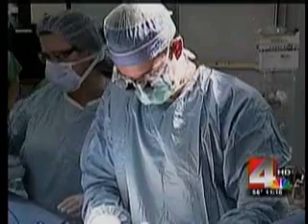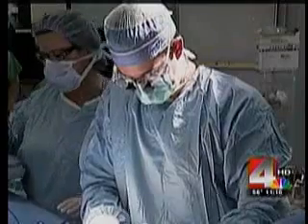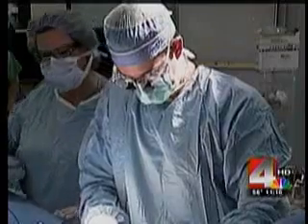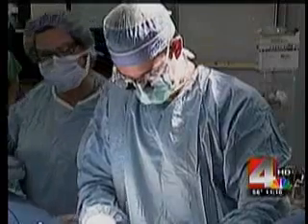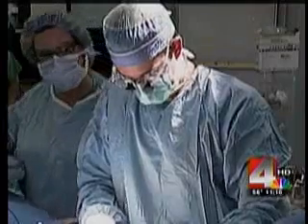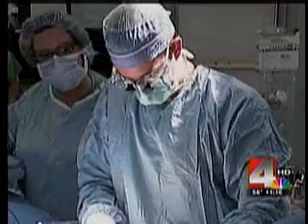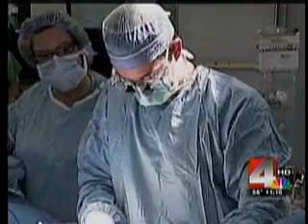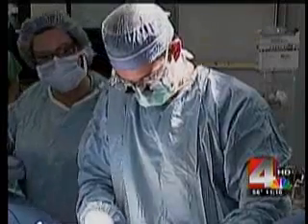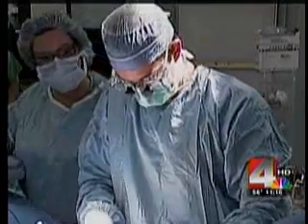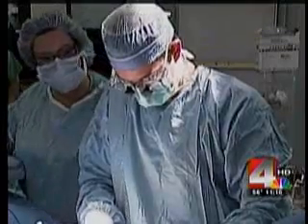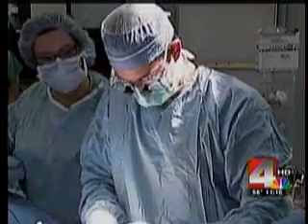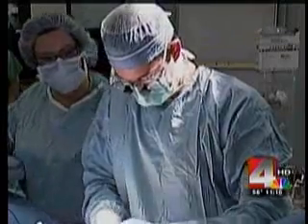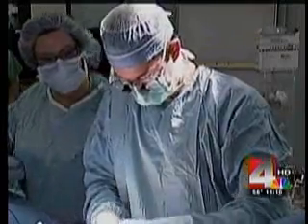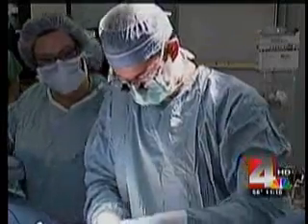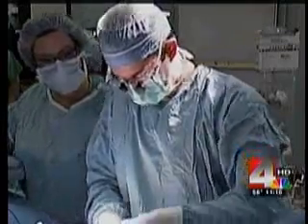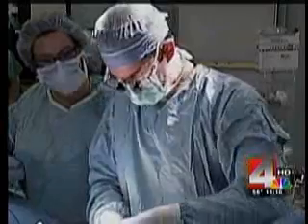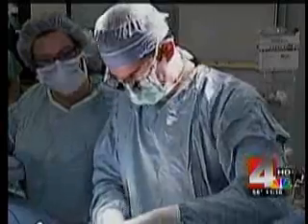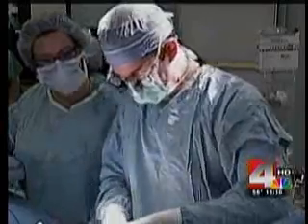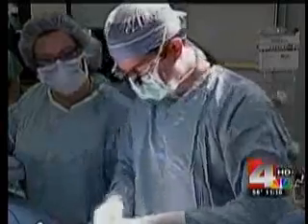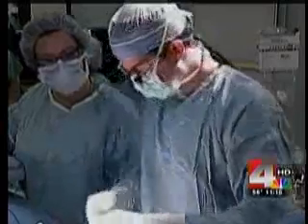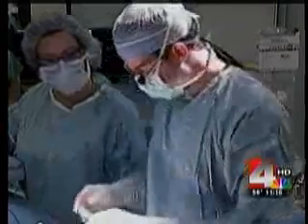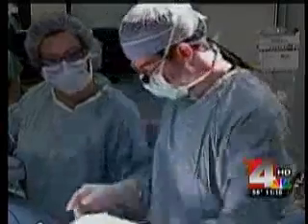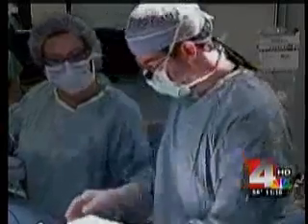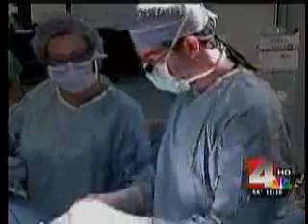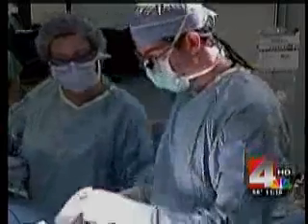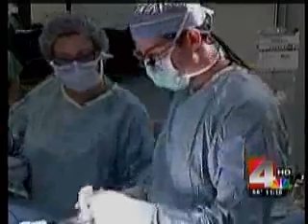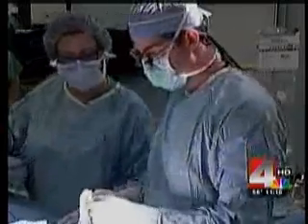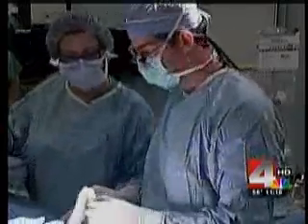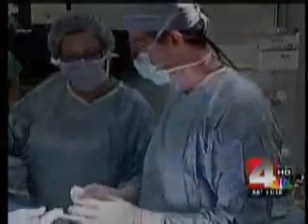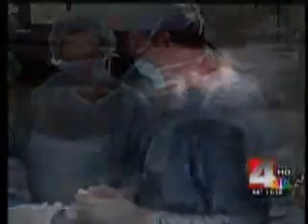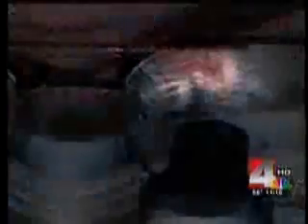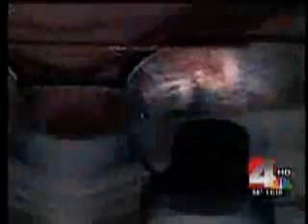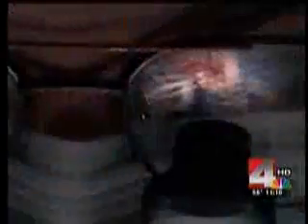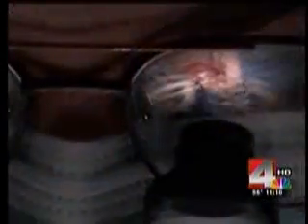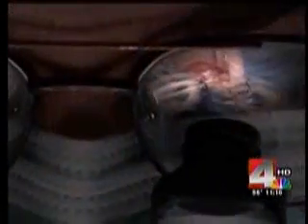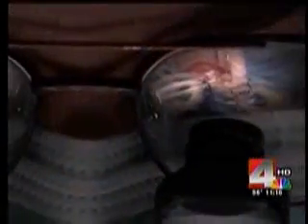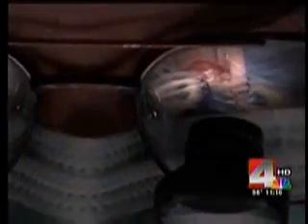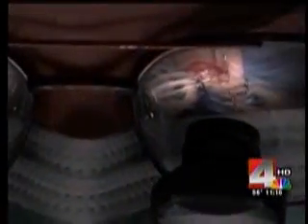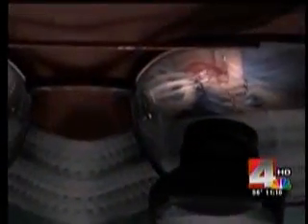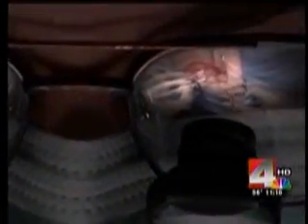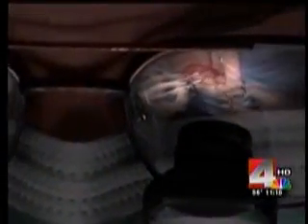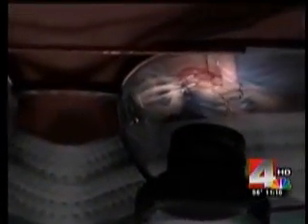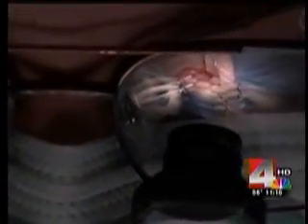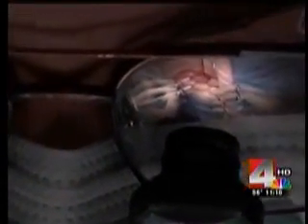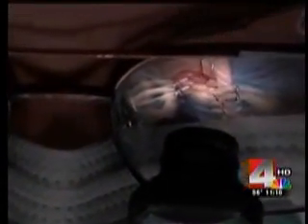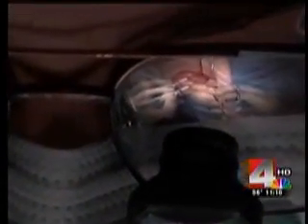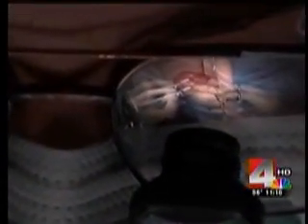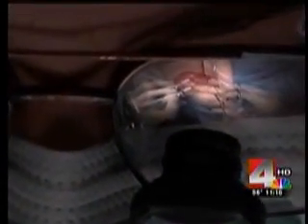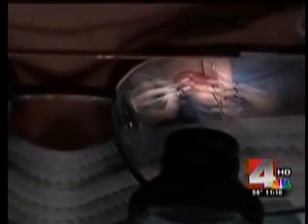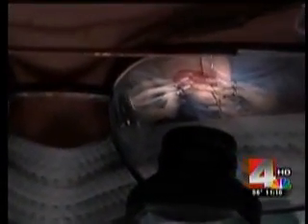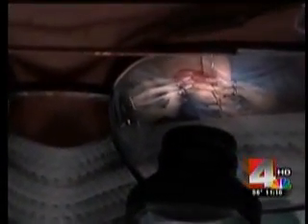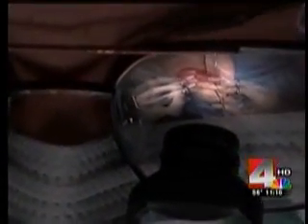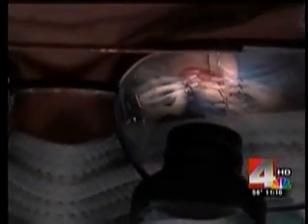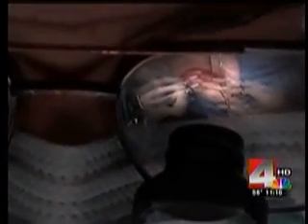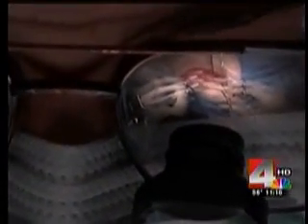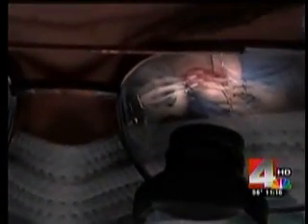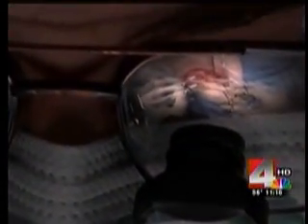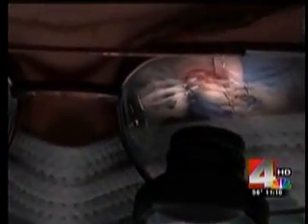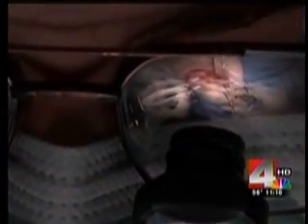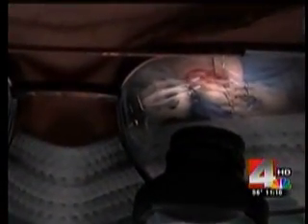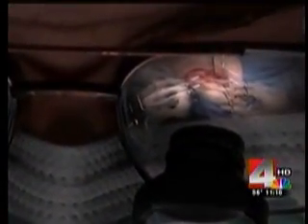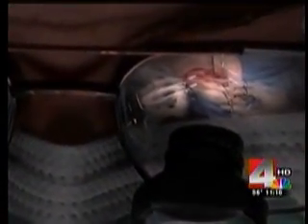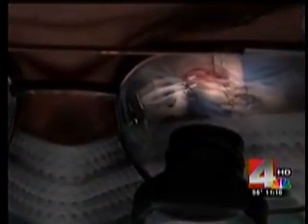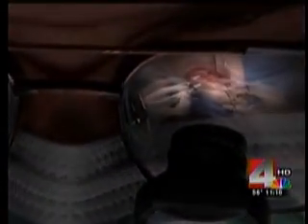Just recently, Lucille had her second surgery to remove the expanders and replace them with the implants.